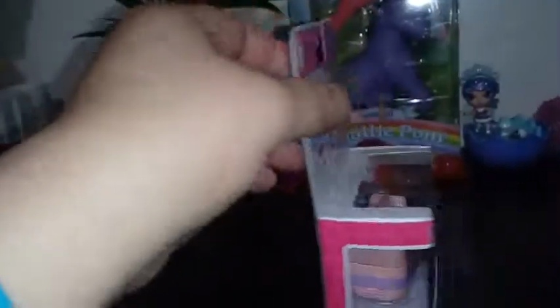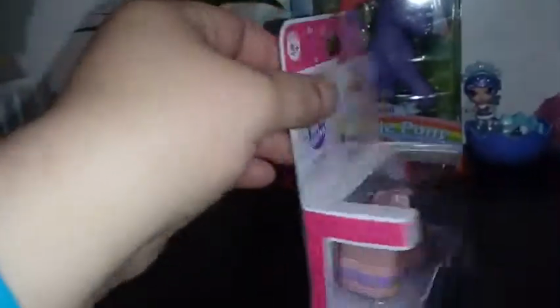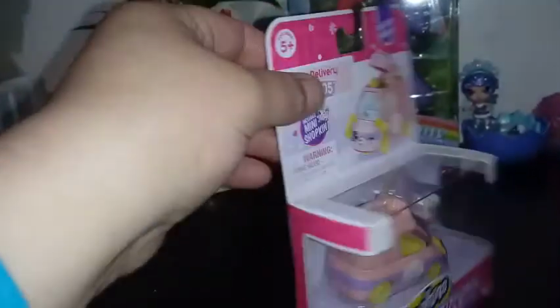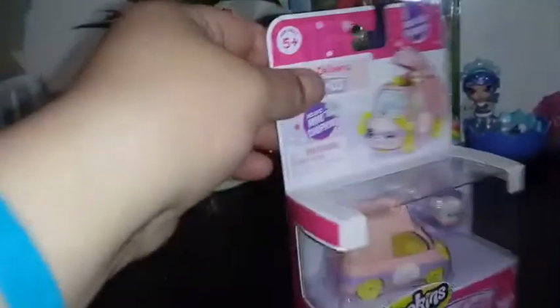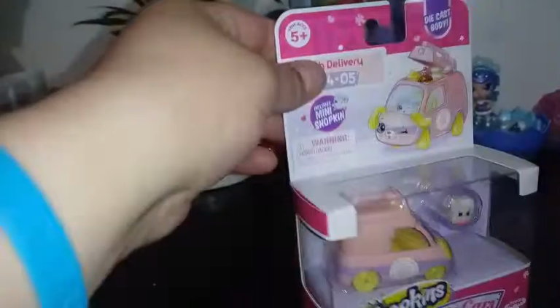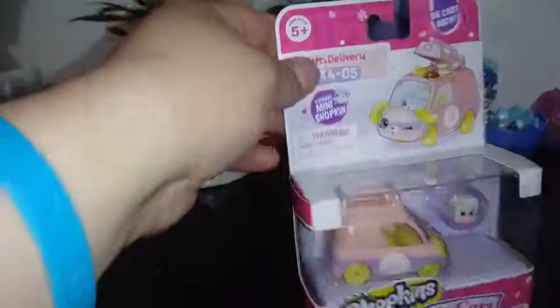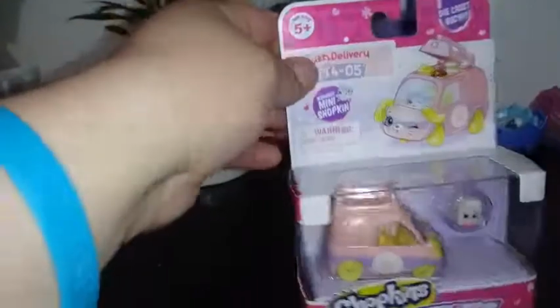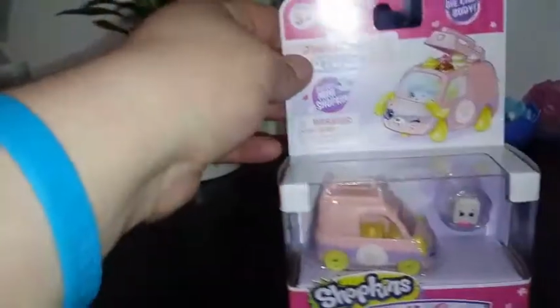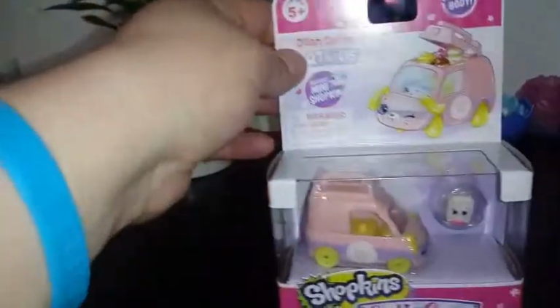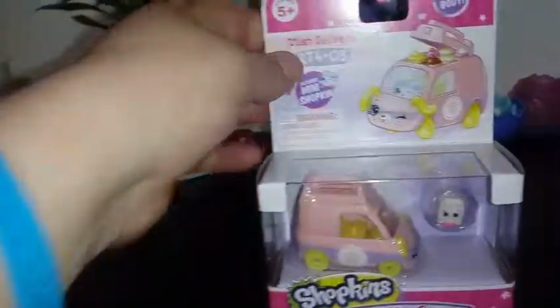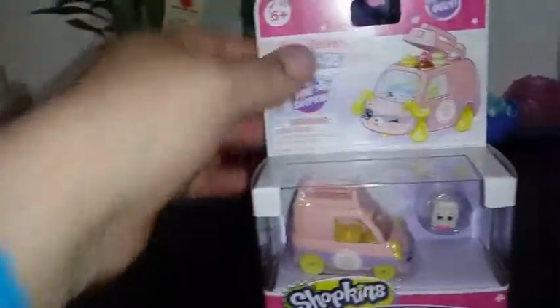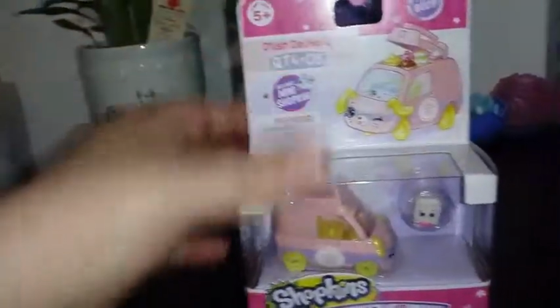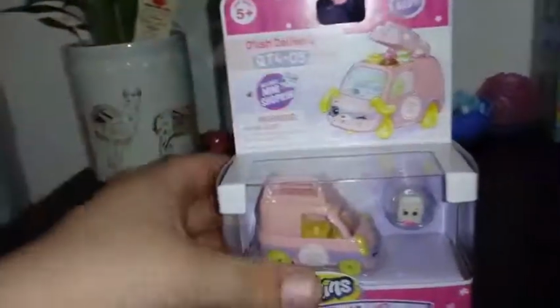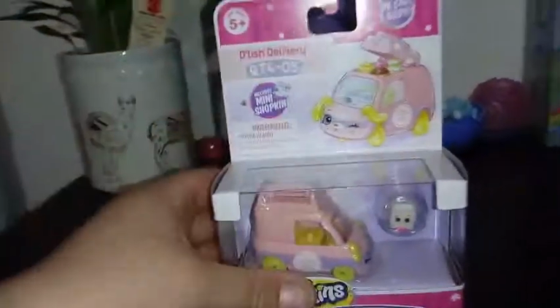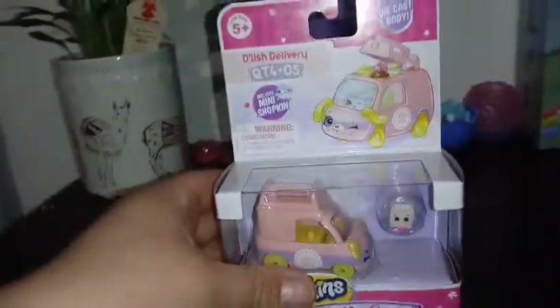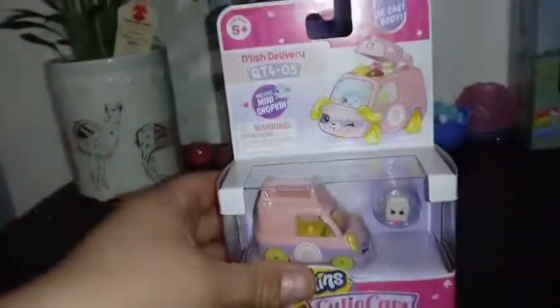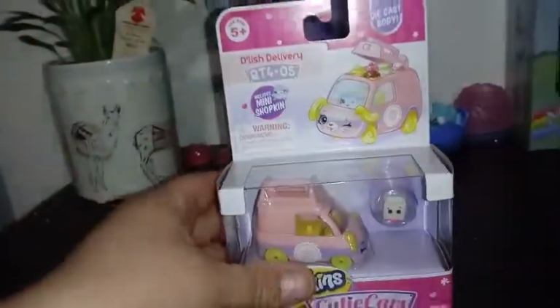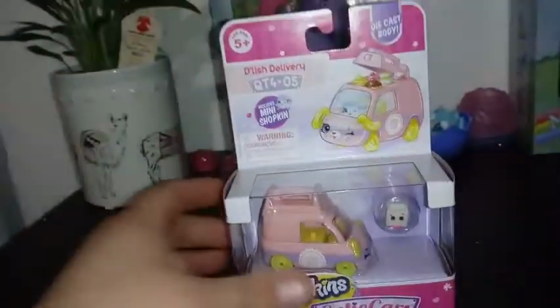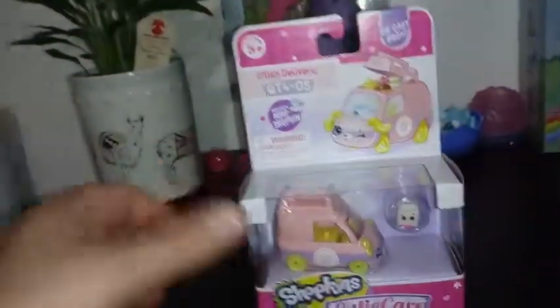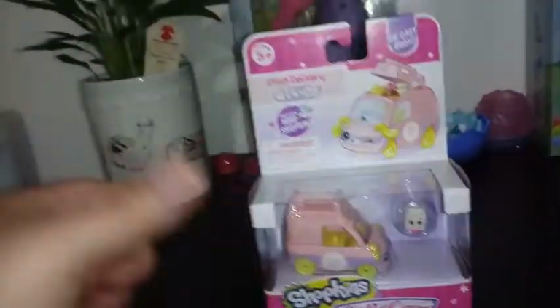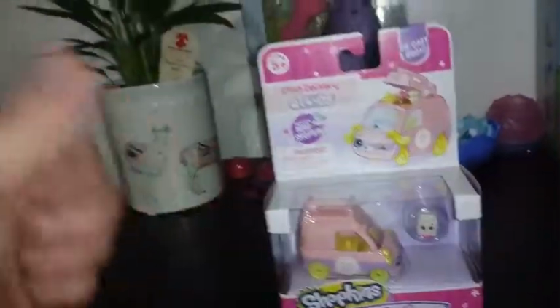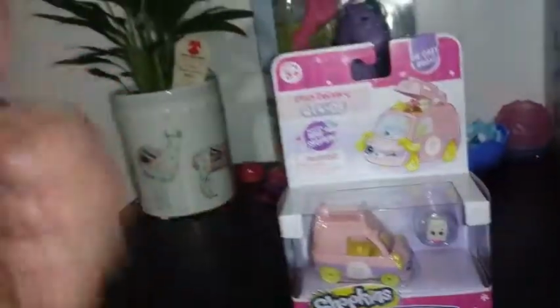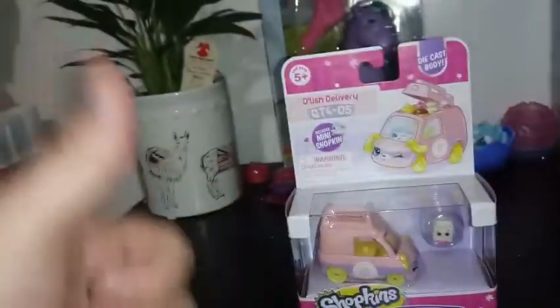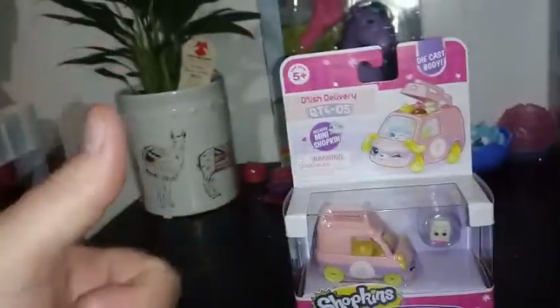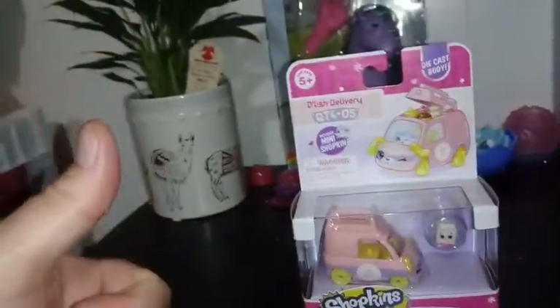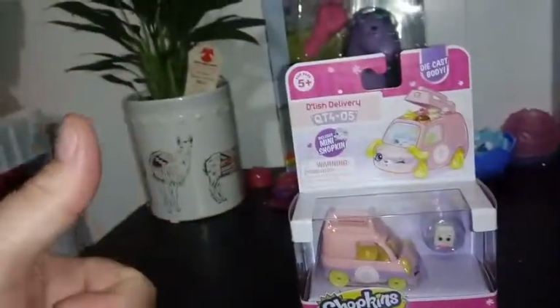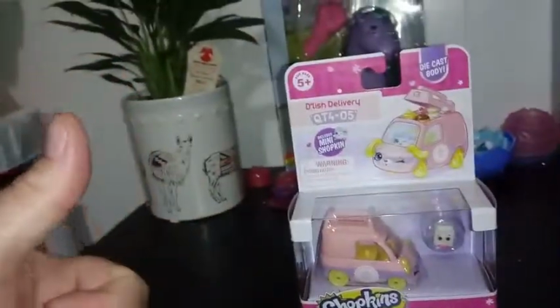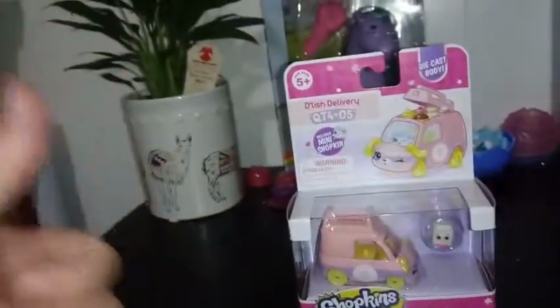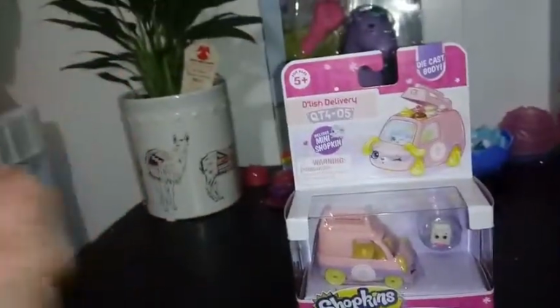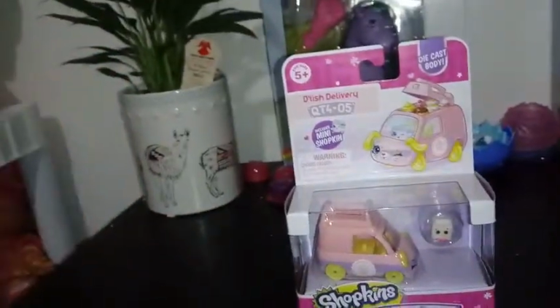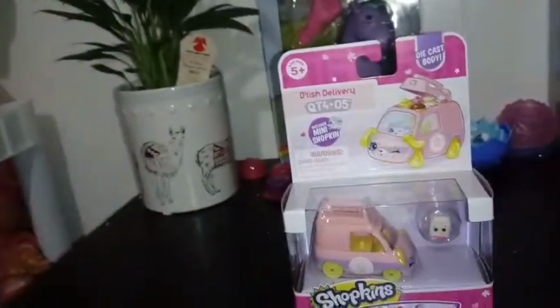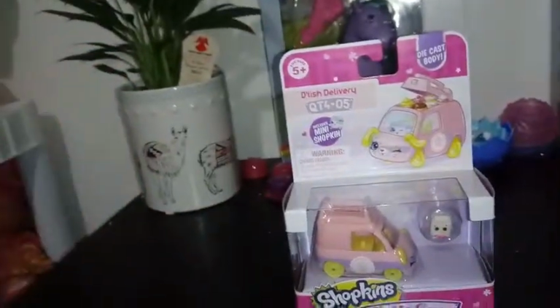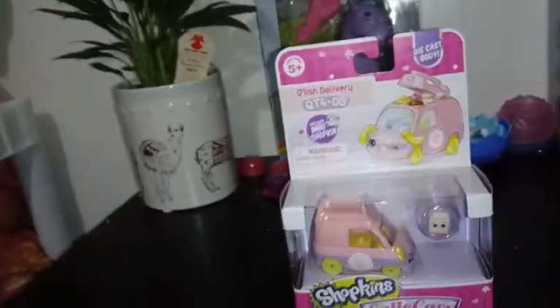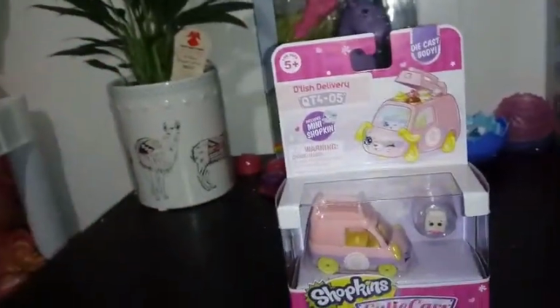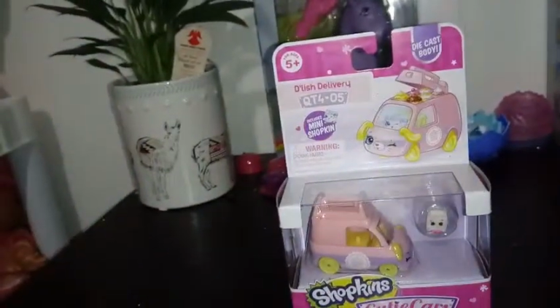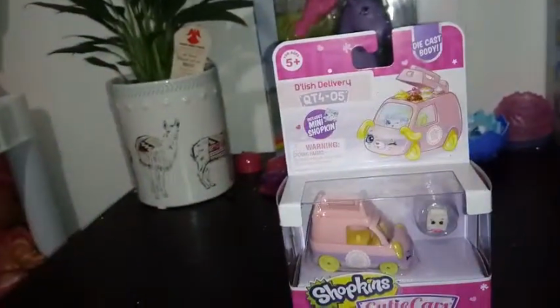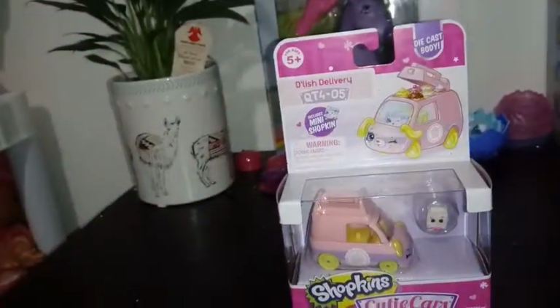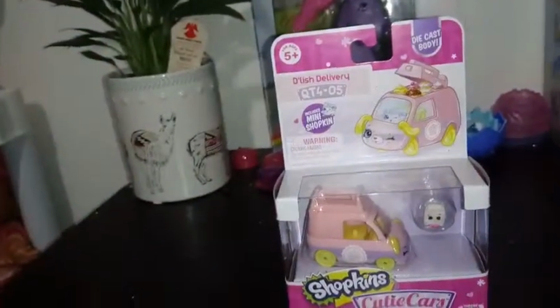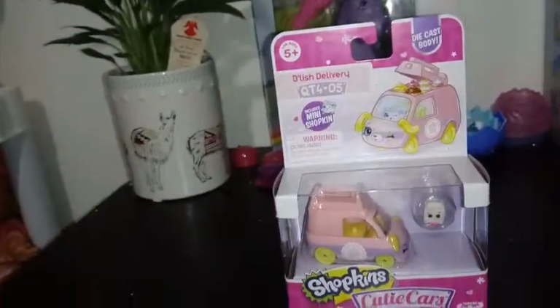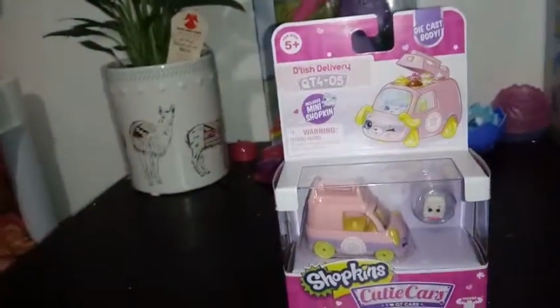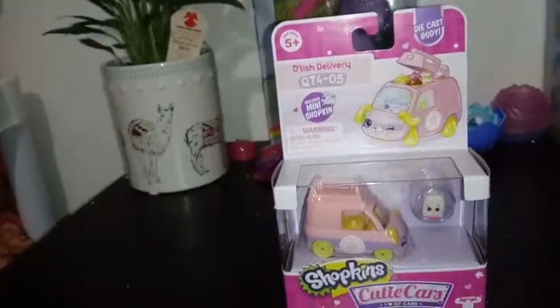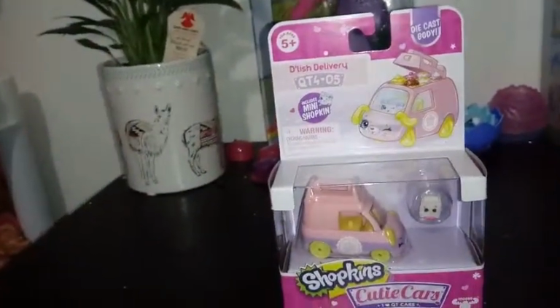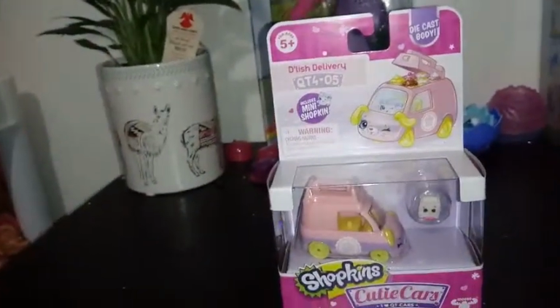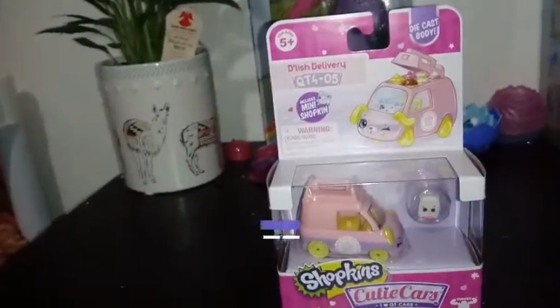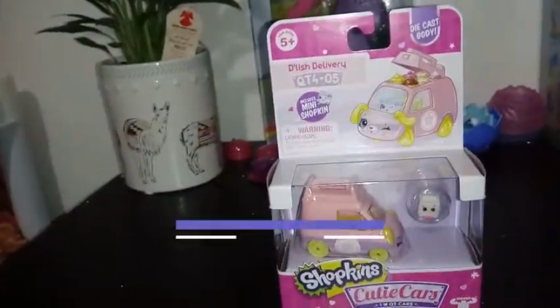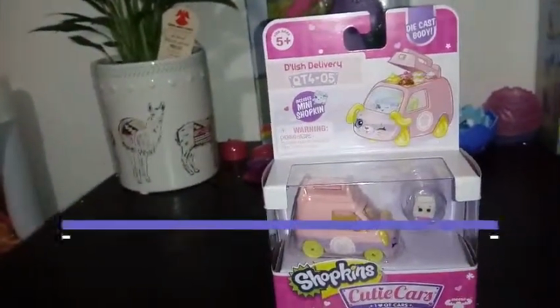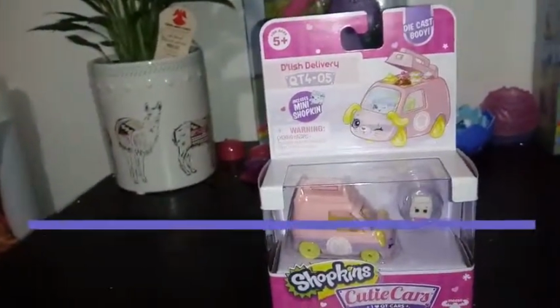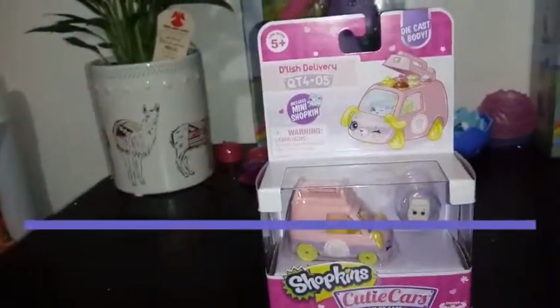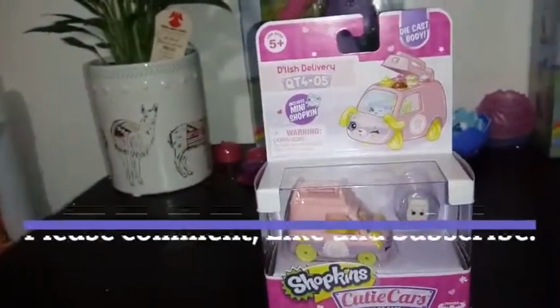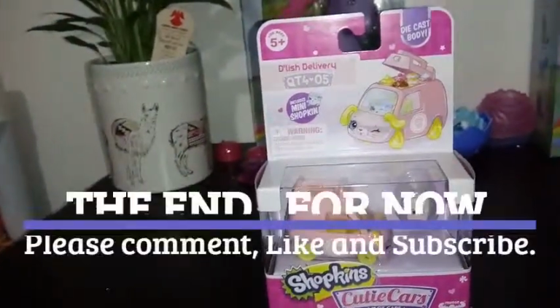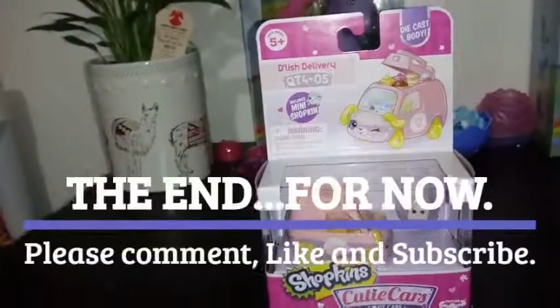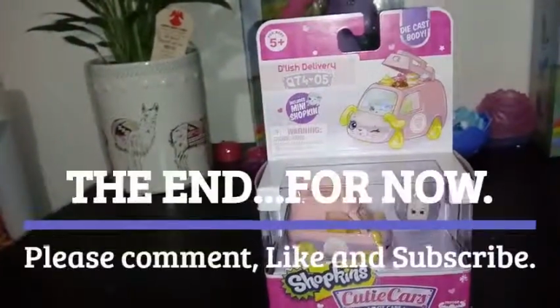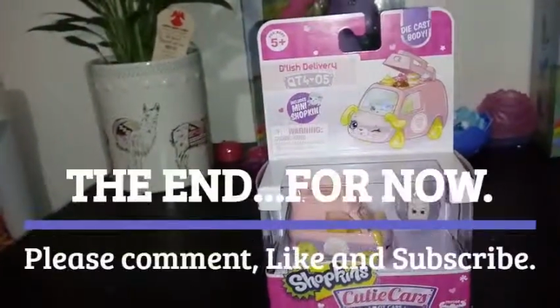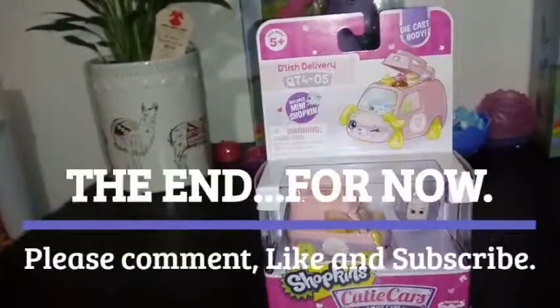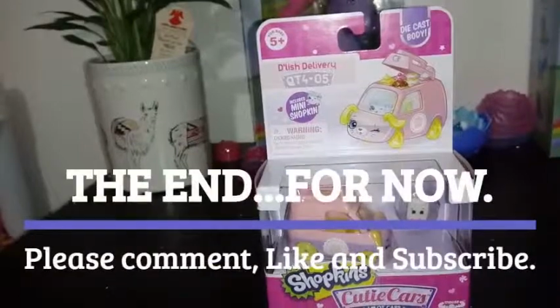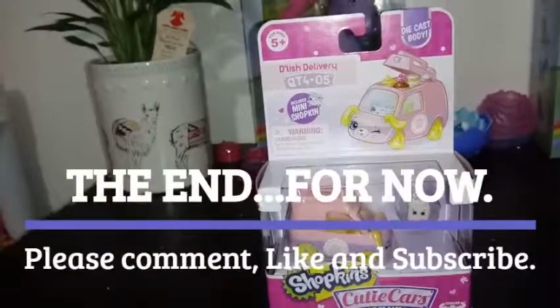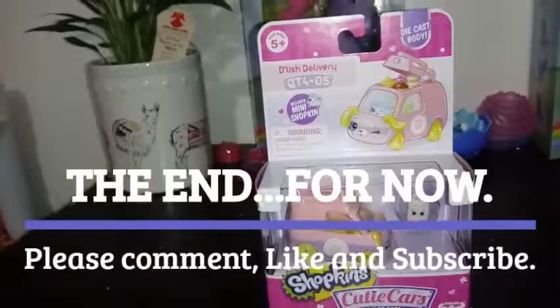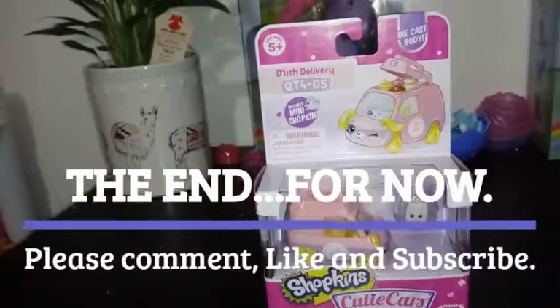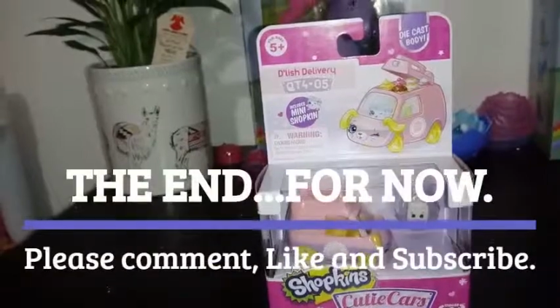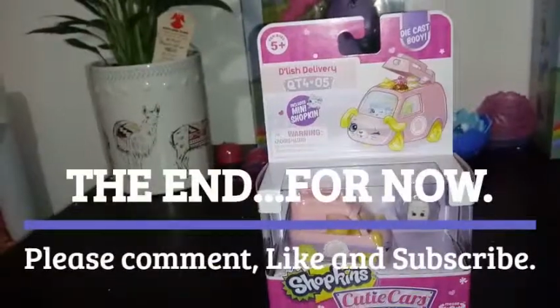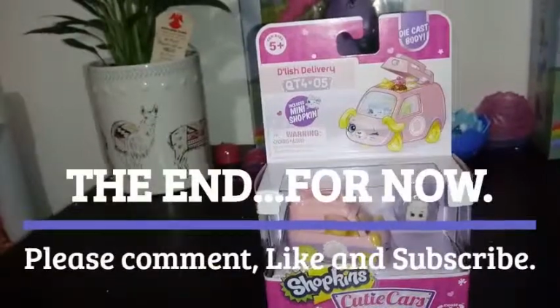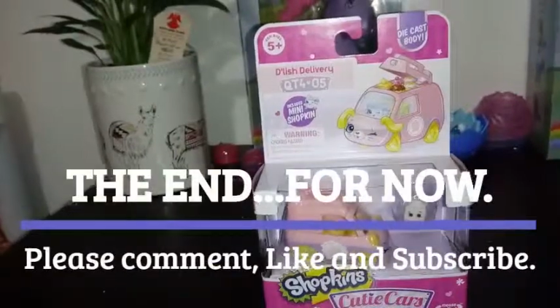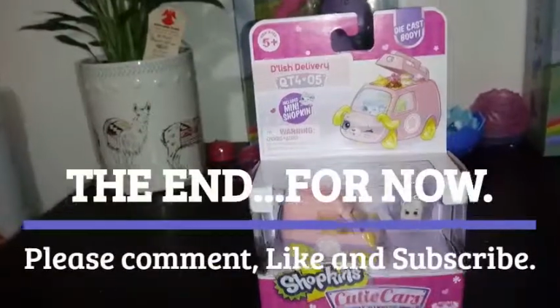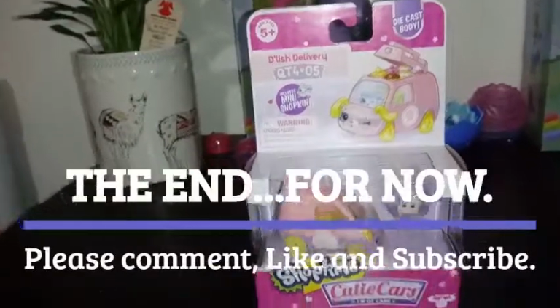There are 20 to collect in this collection and that's all we have for you guys today. If you like this video, go ahead and give it a thumbs up and subscribe, and we will see you guys in the next one. Bye guys!